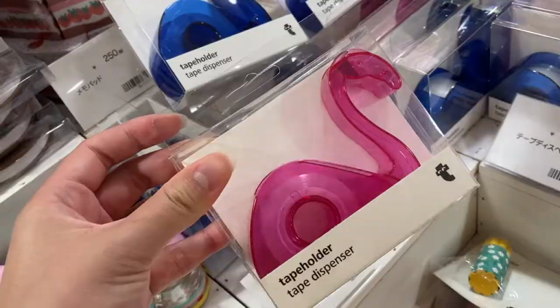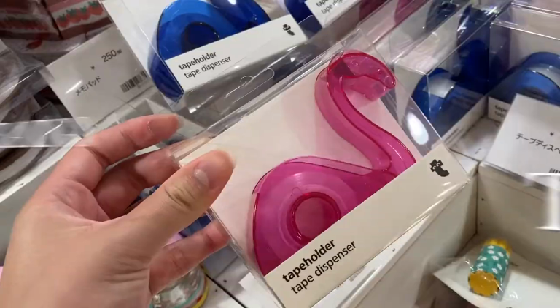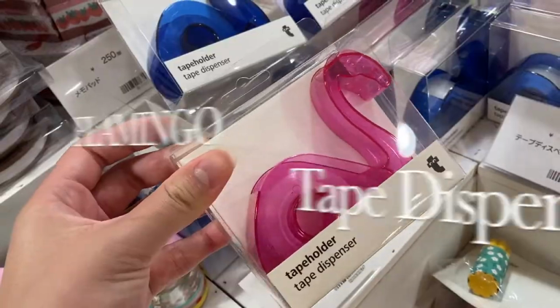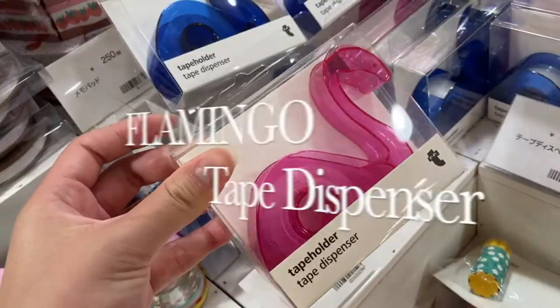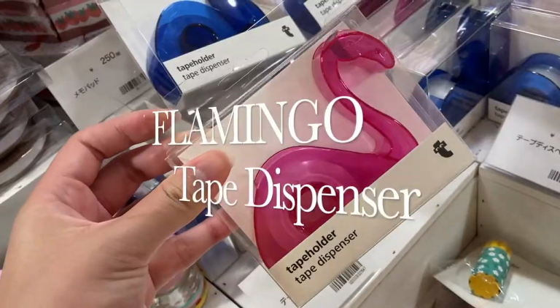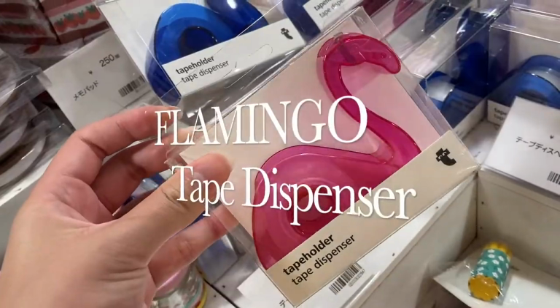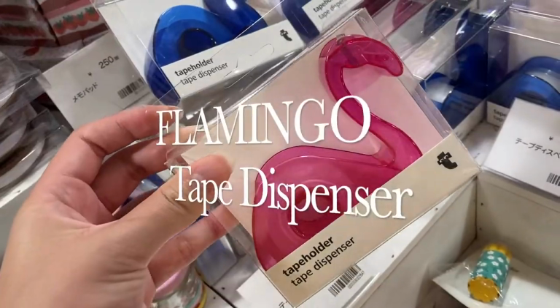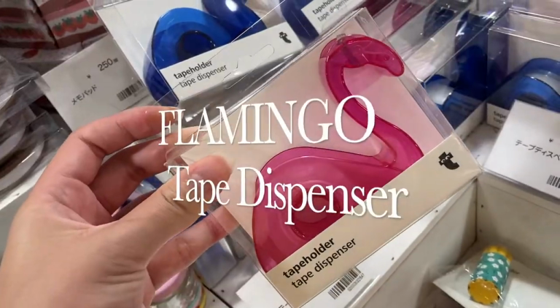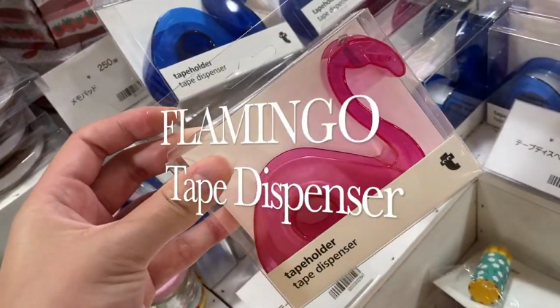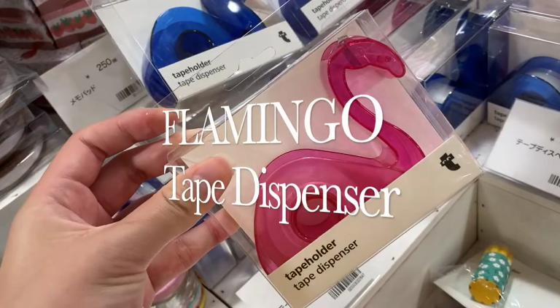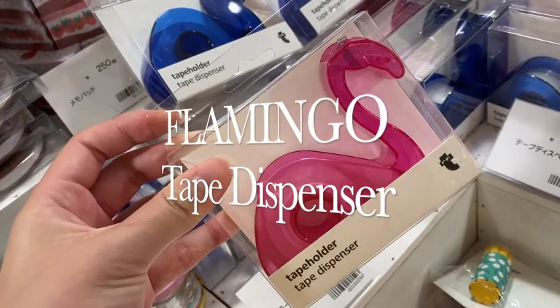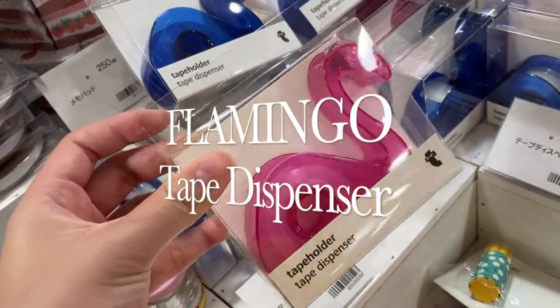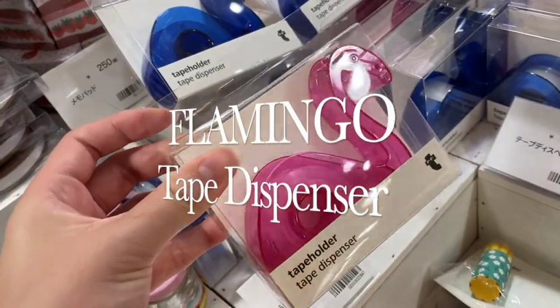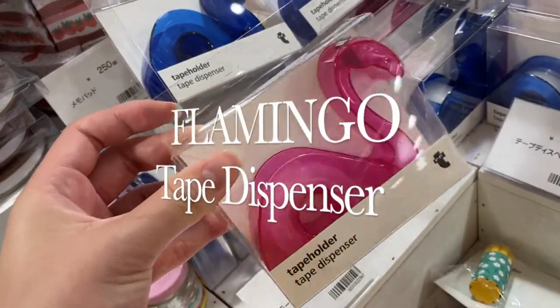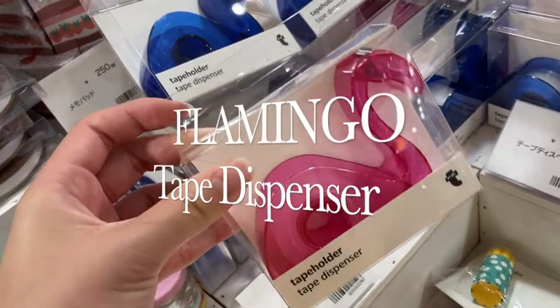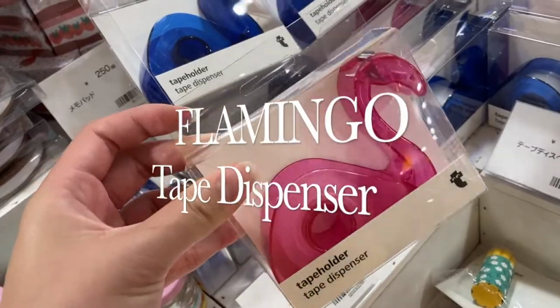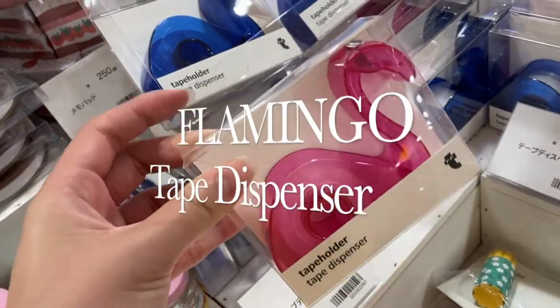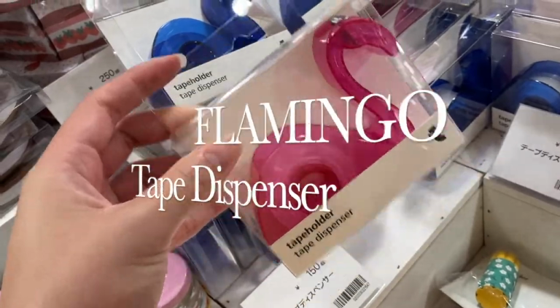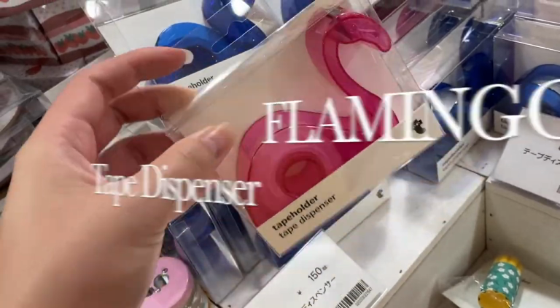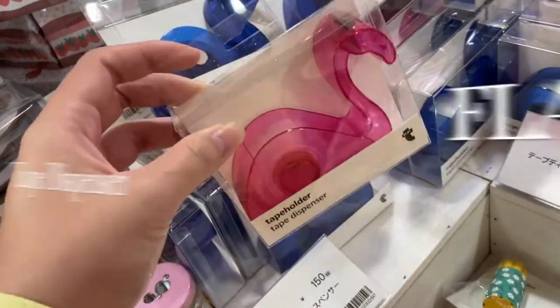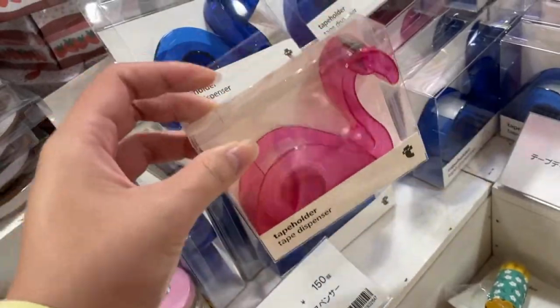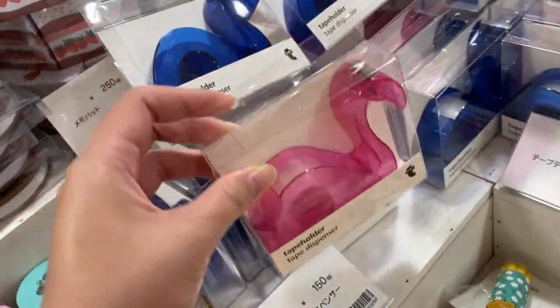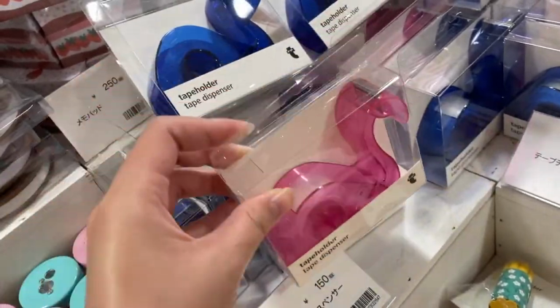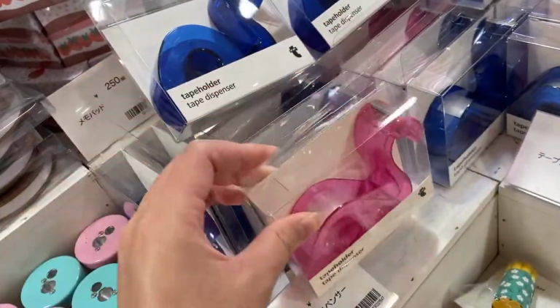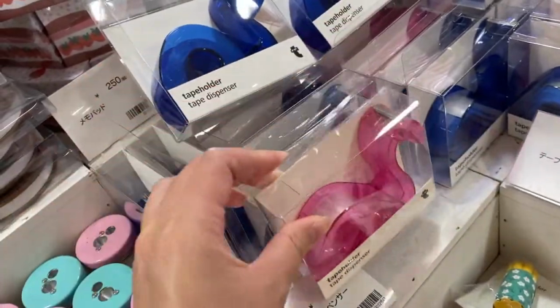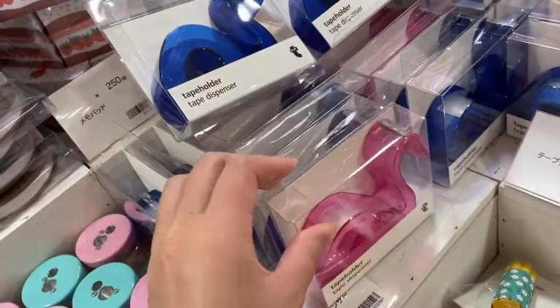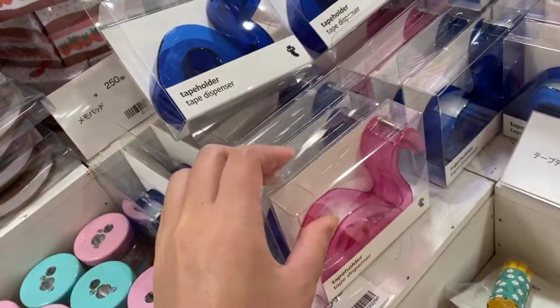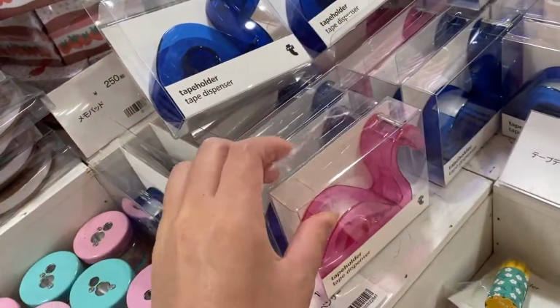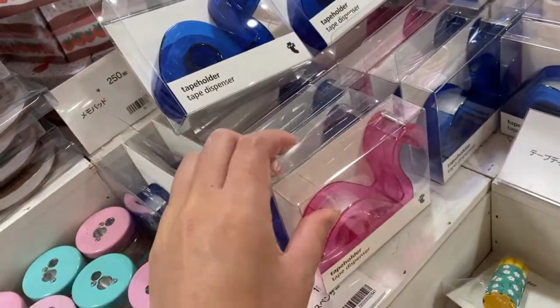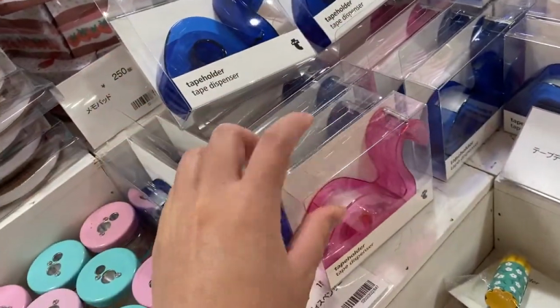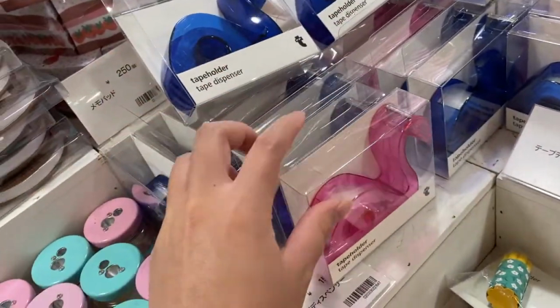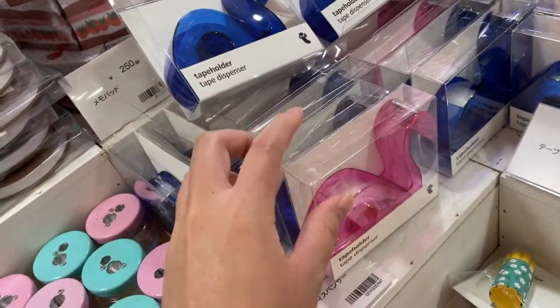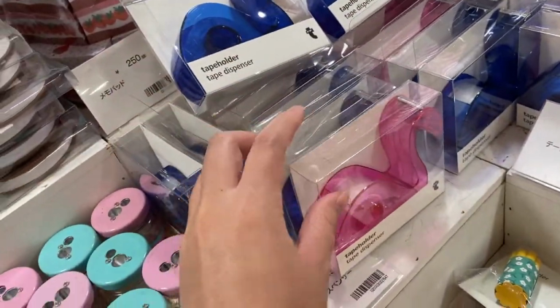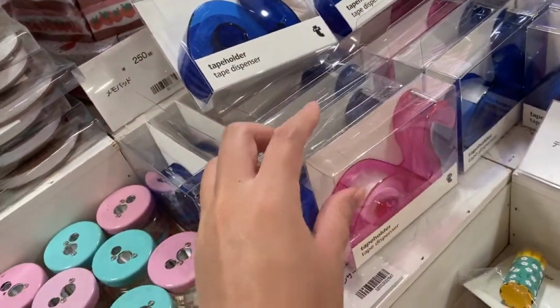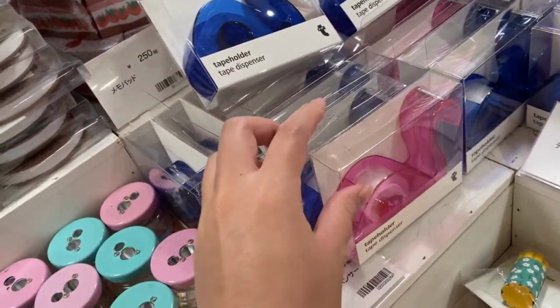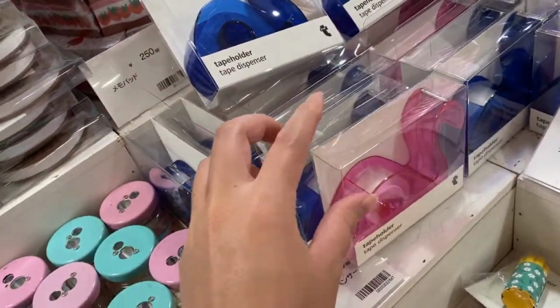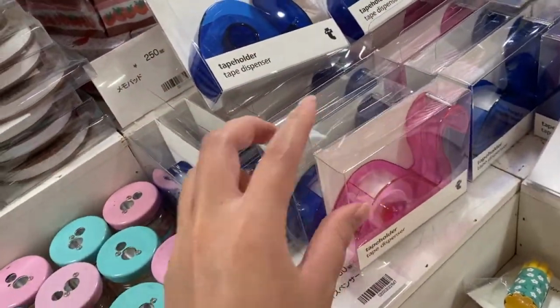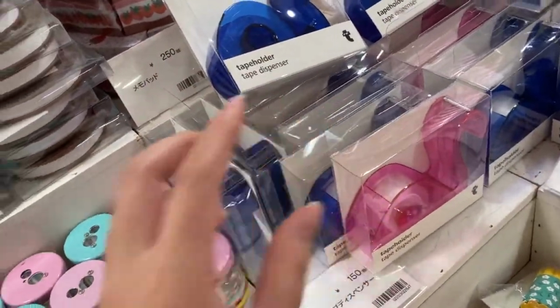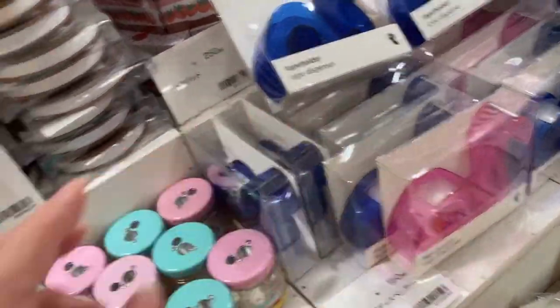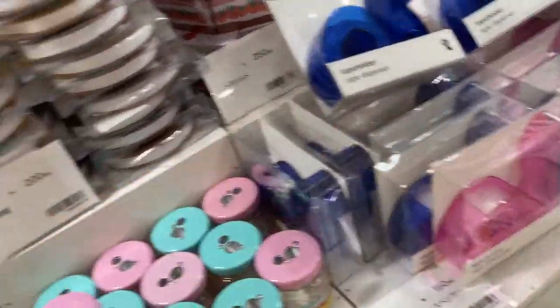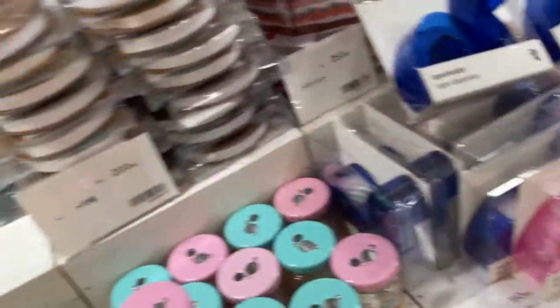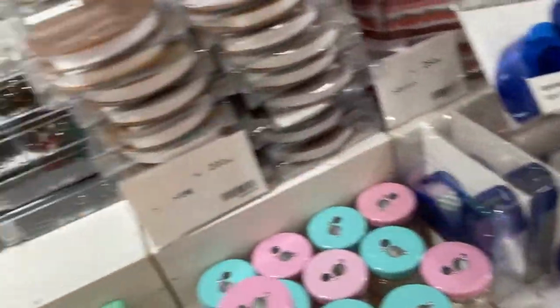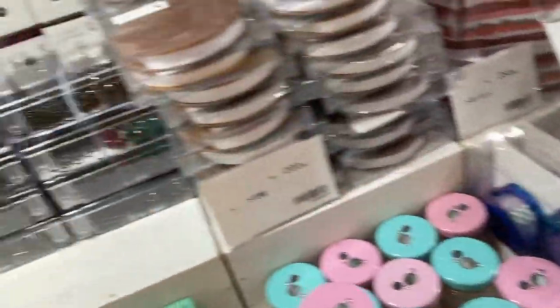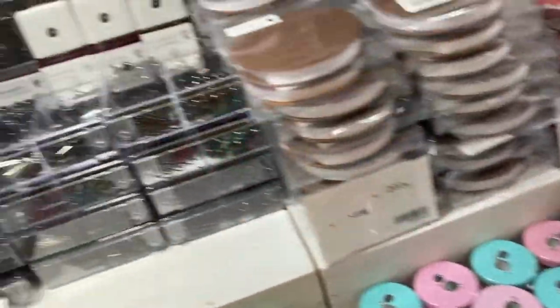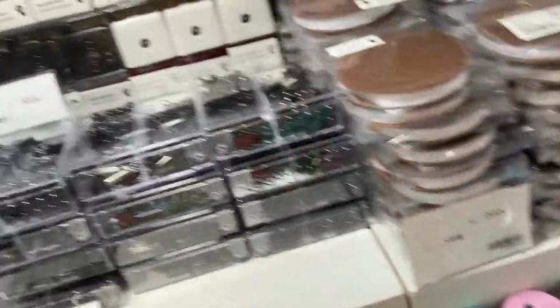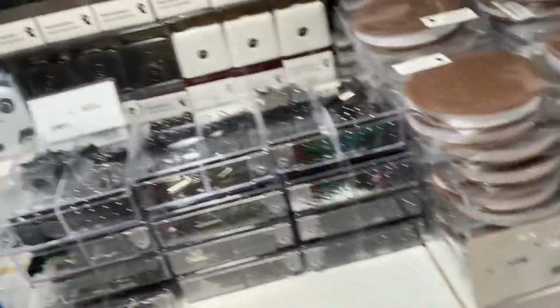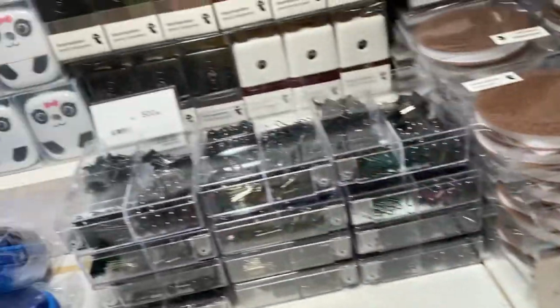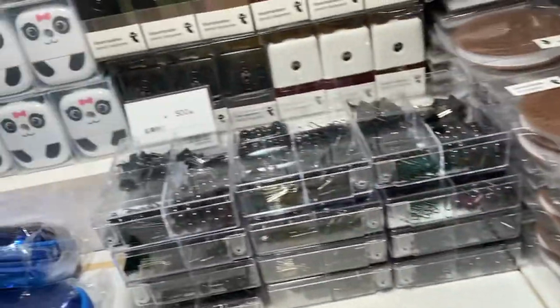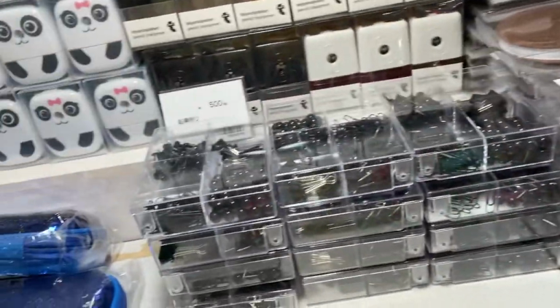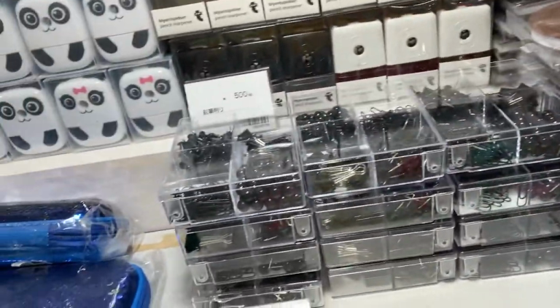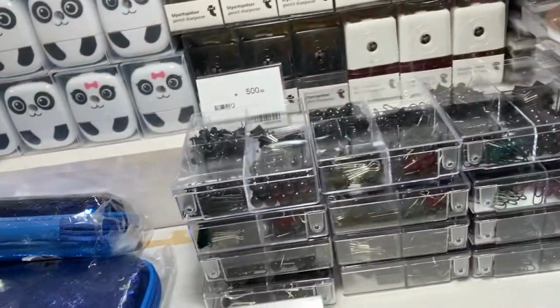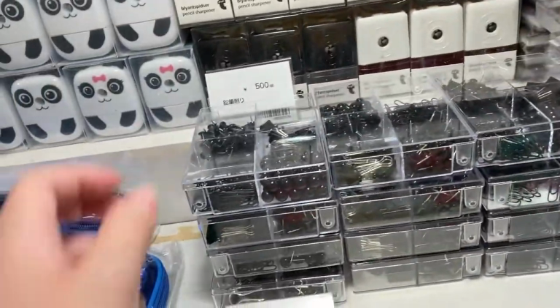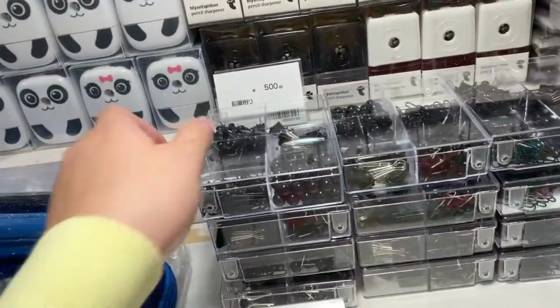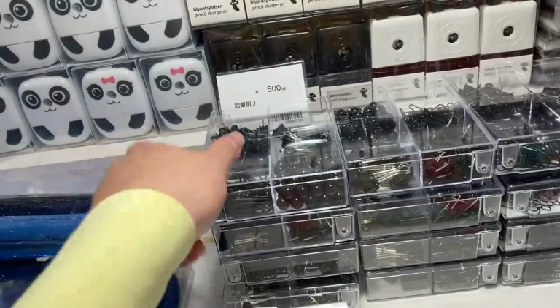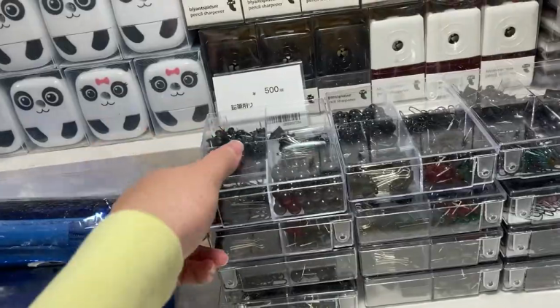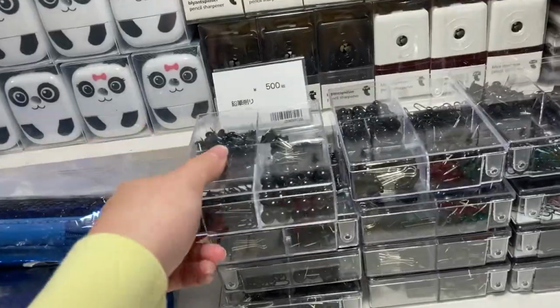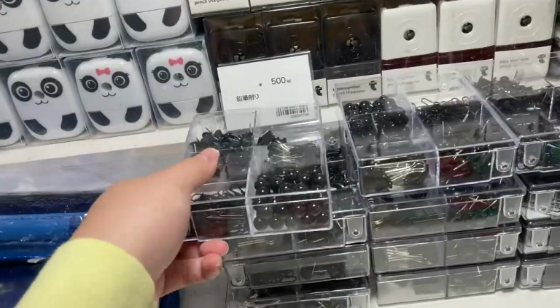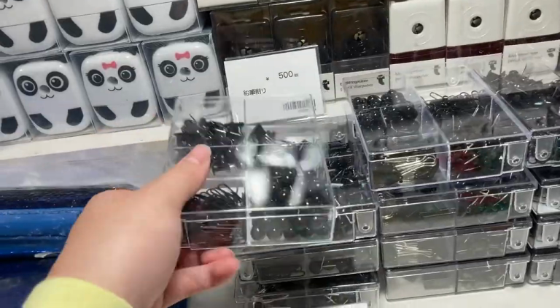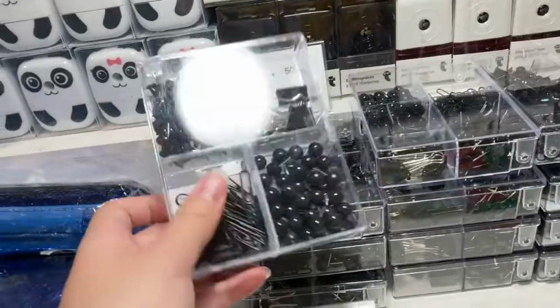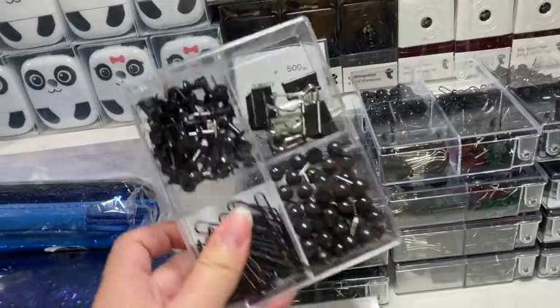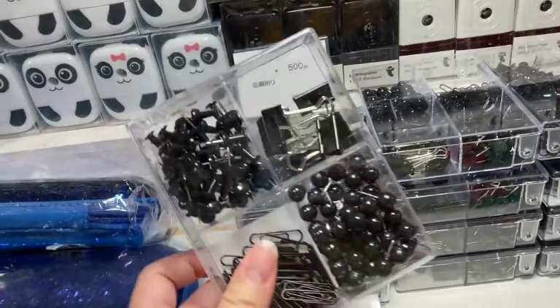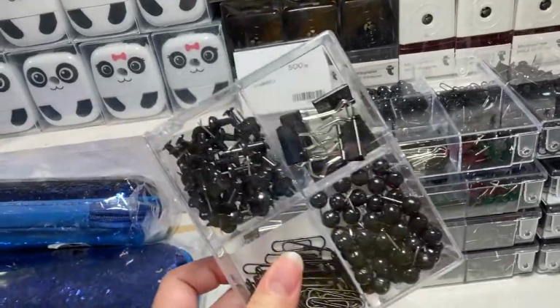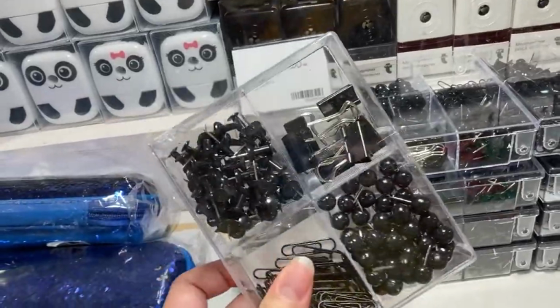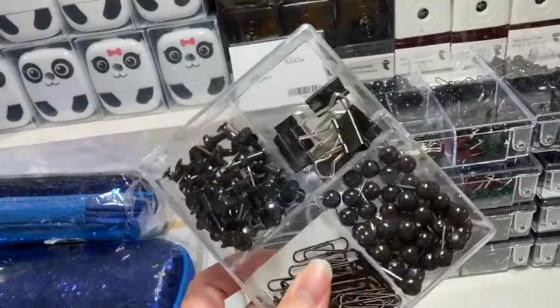Flamingo tape dispenser. And they also have it in blue. I thought this black pin set thing that they had was kind of boring, but they have it.